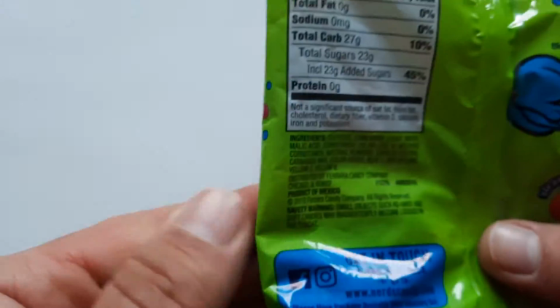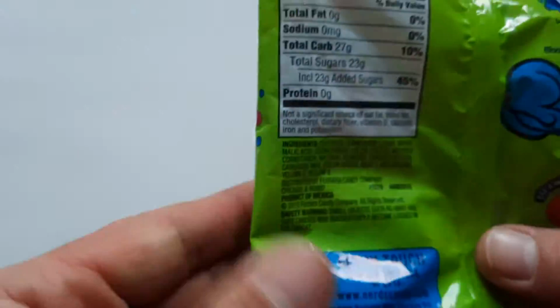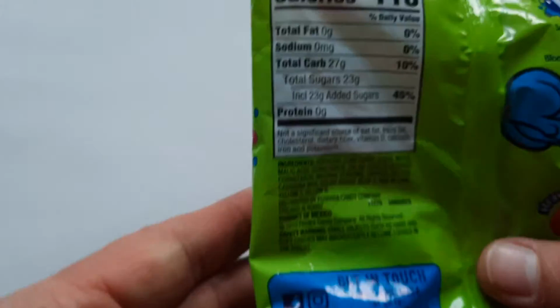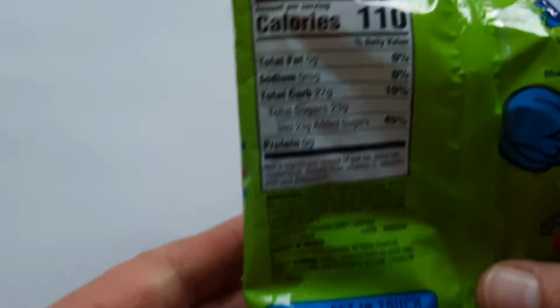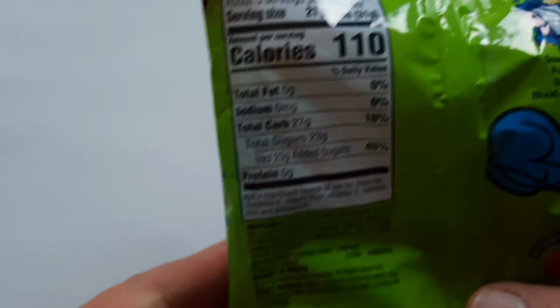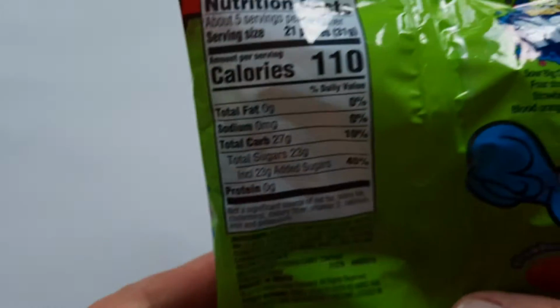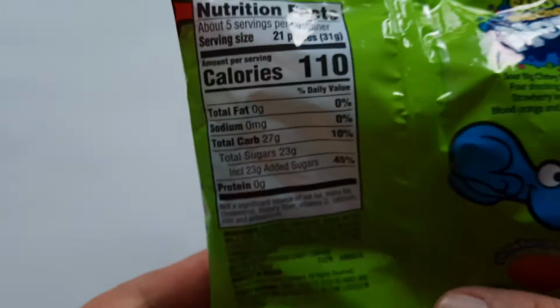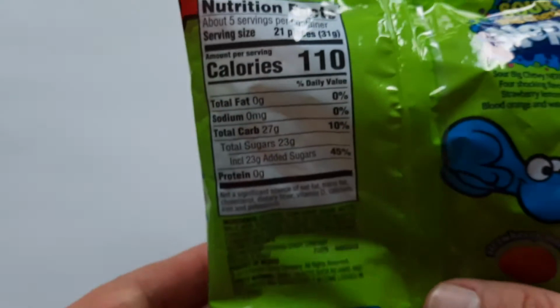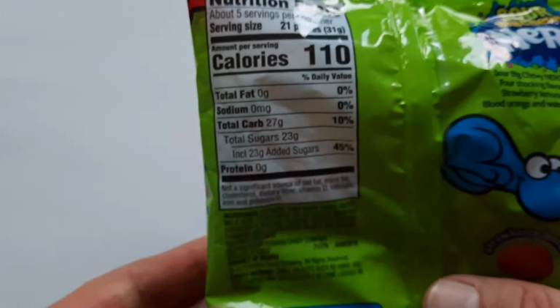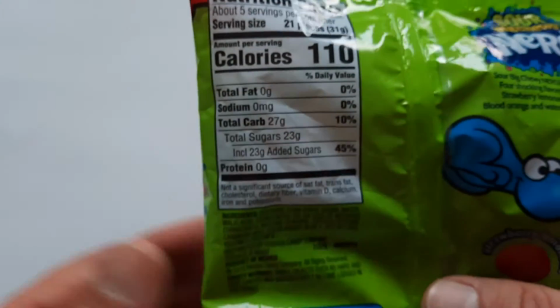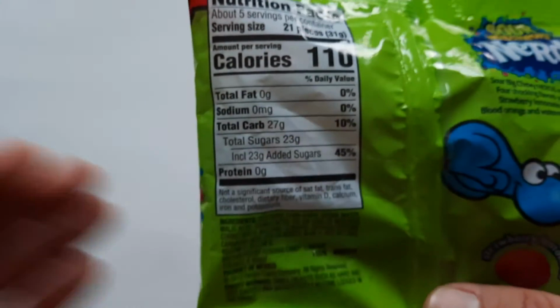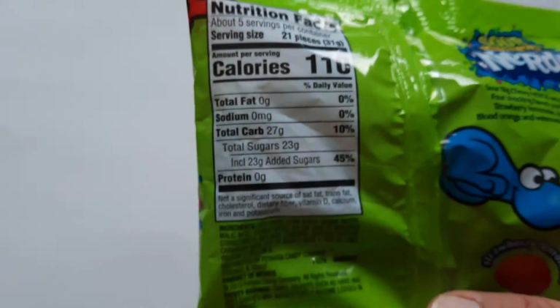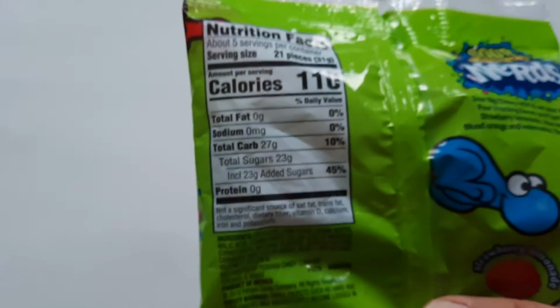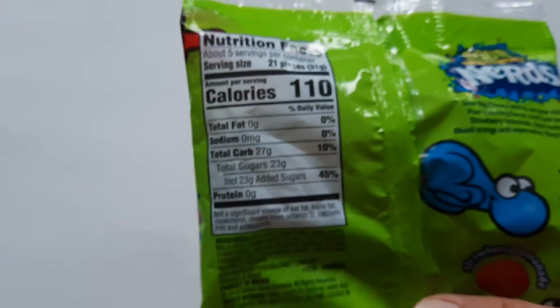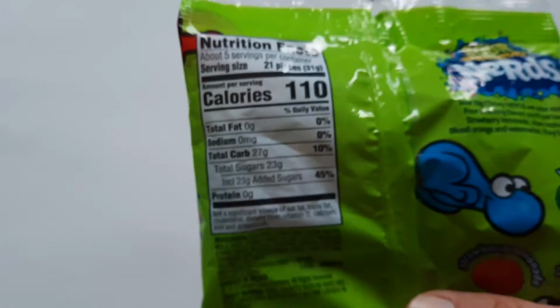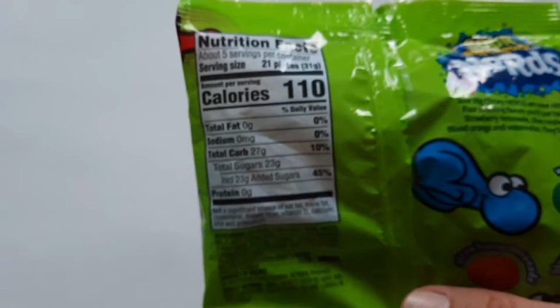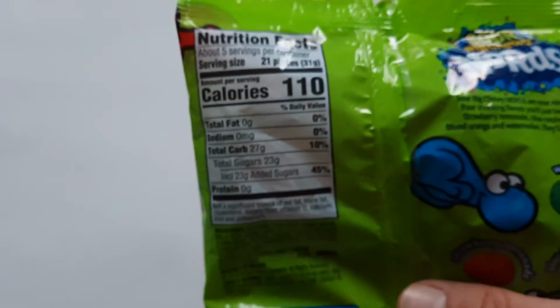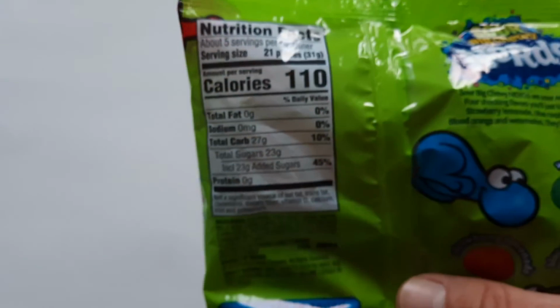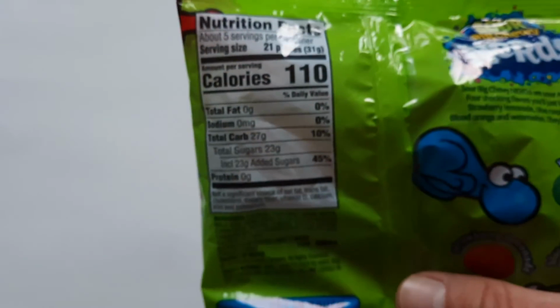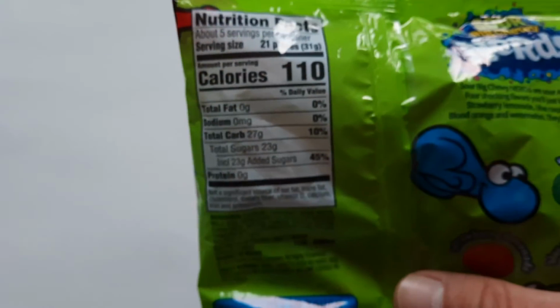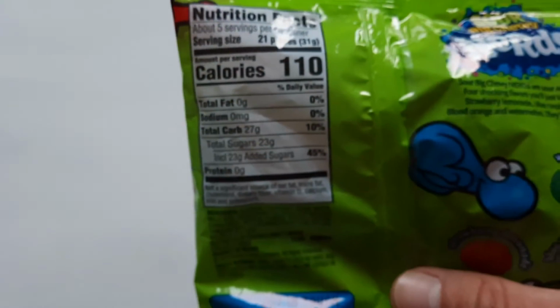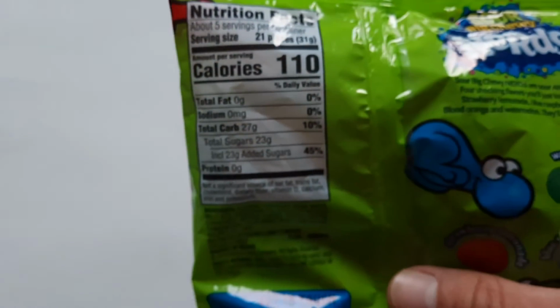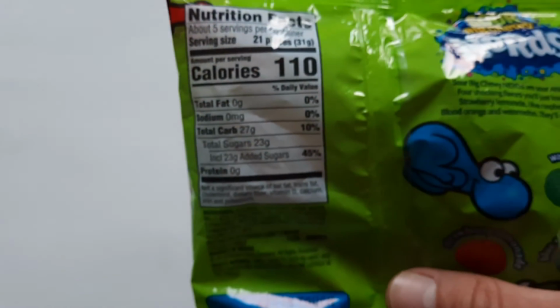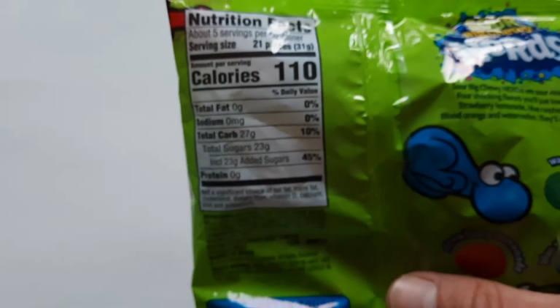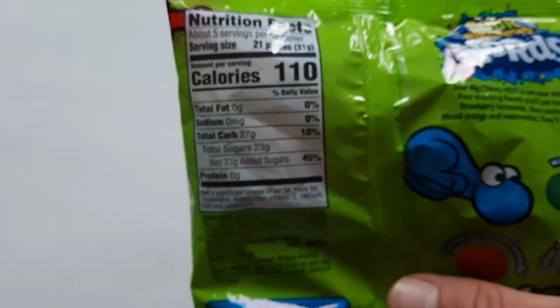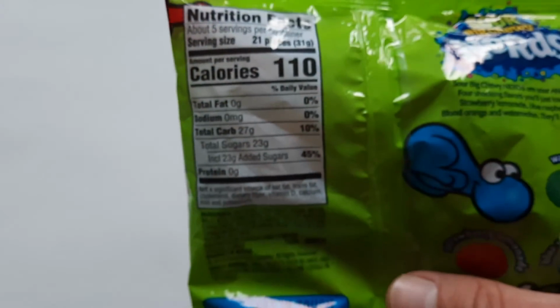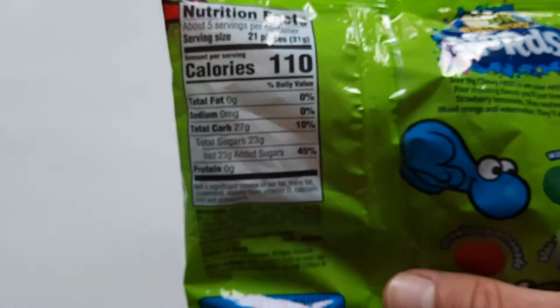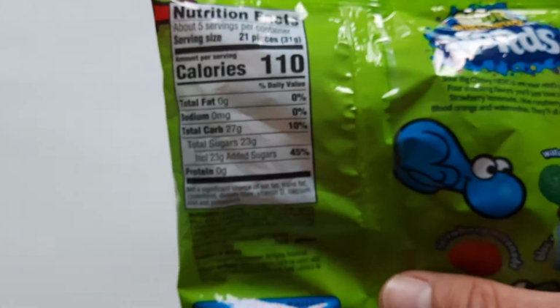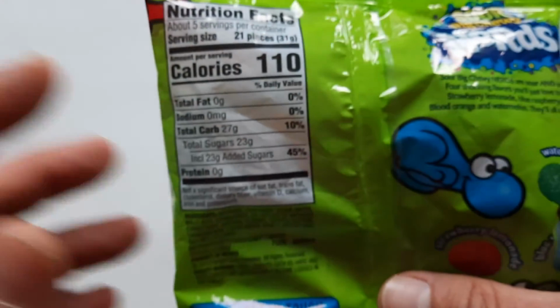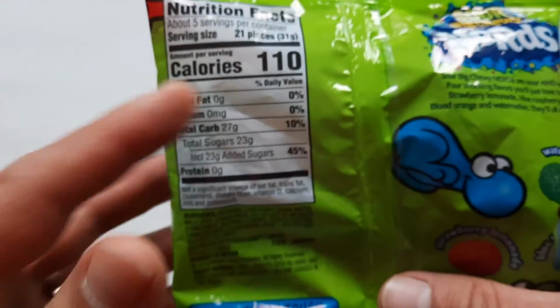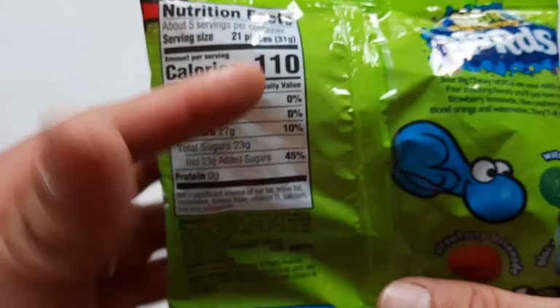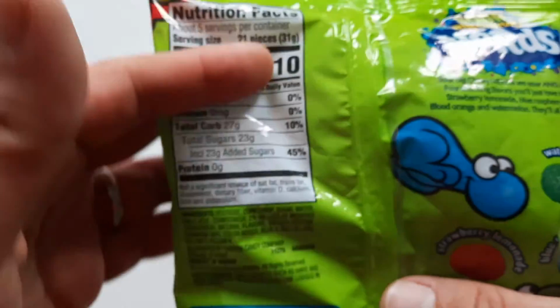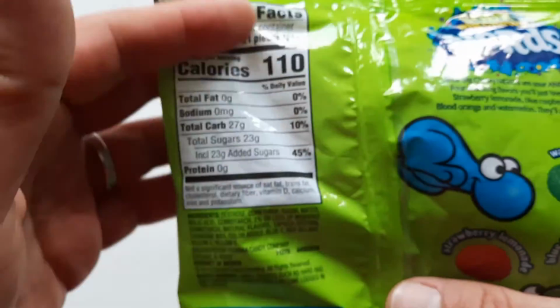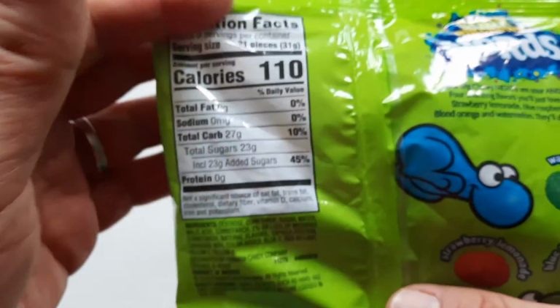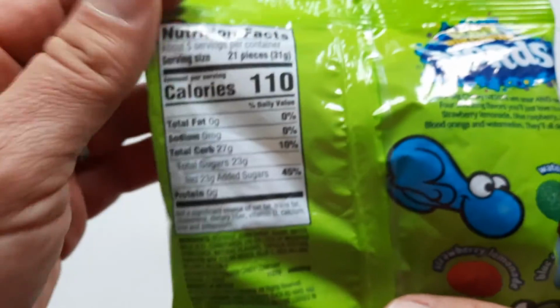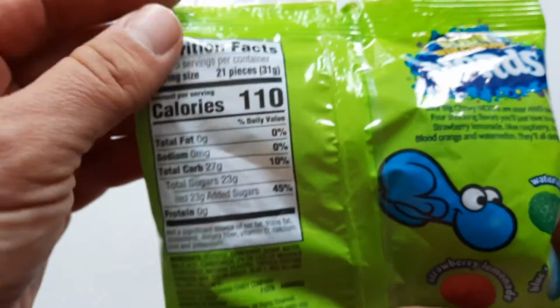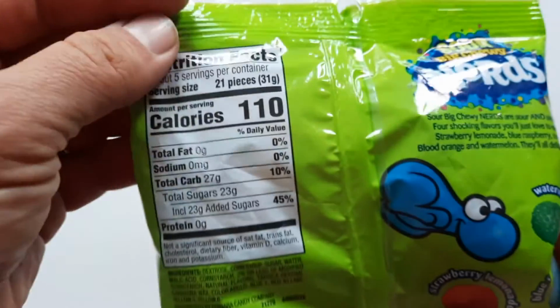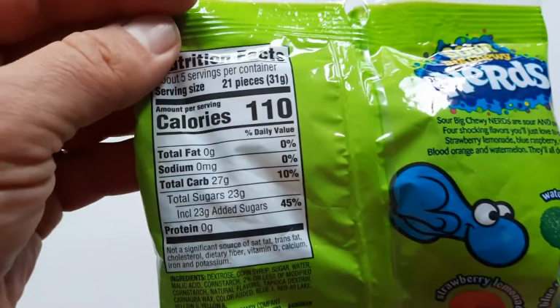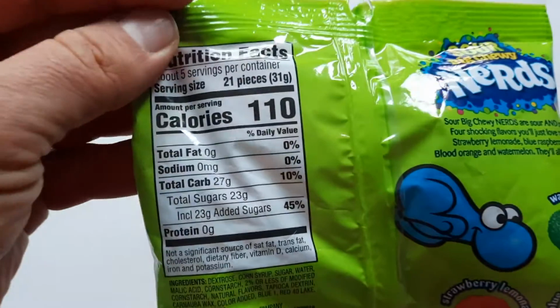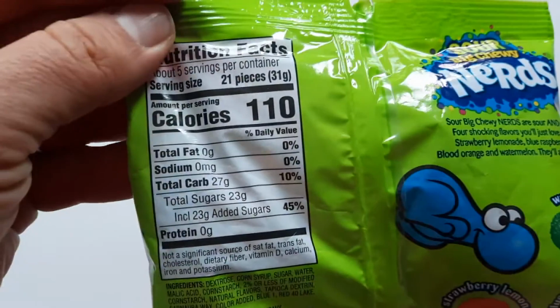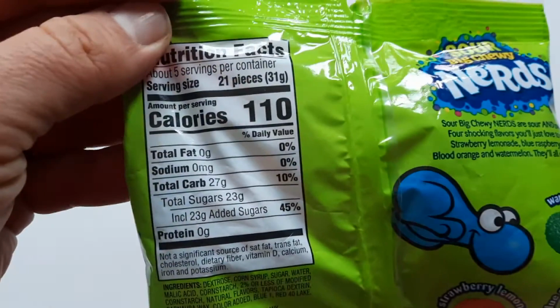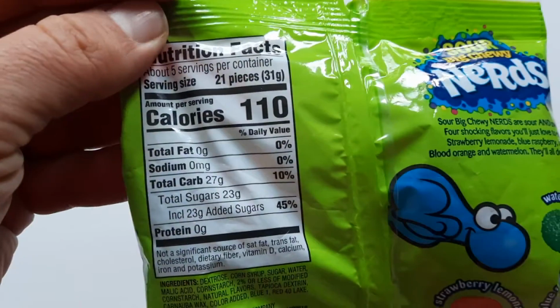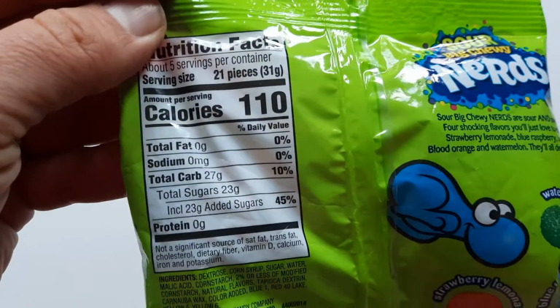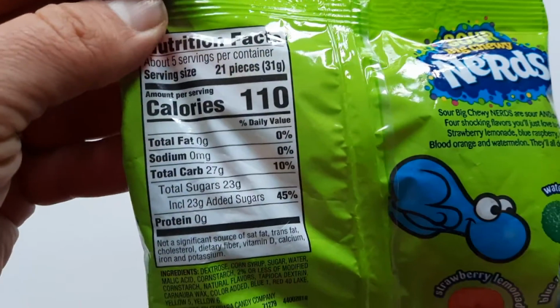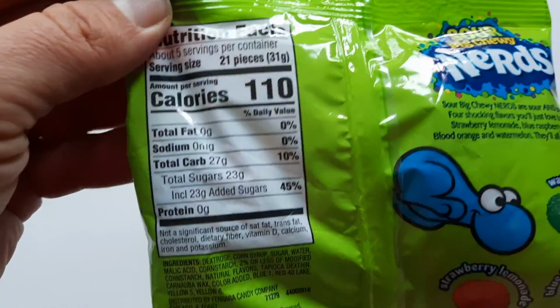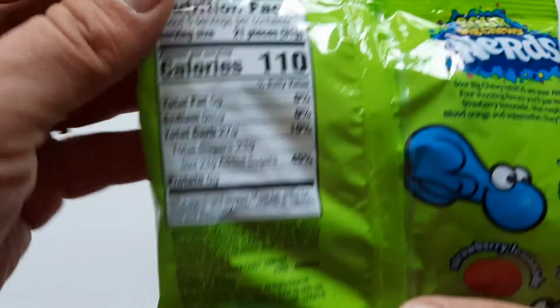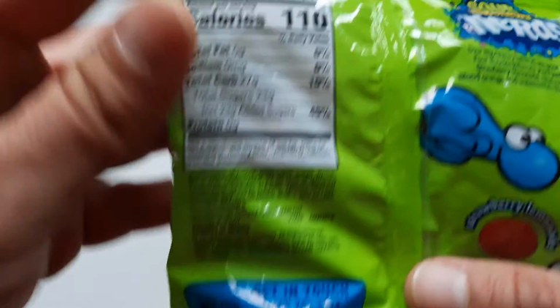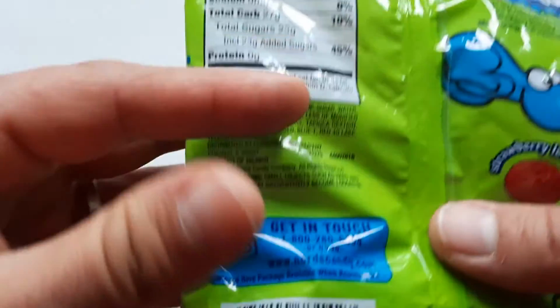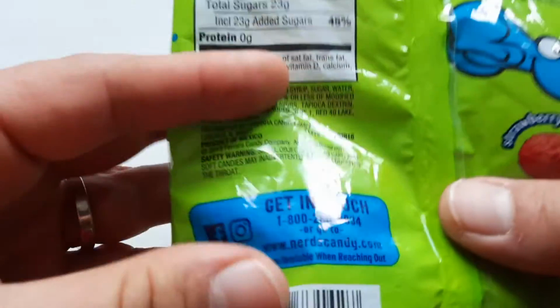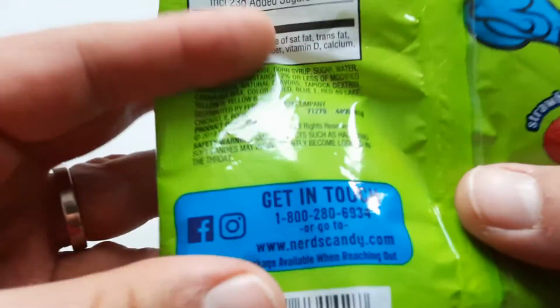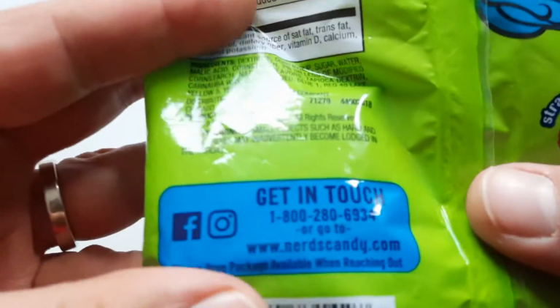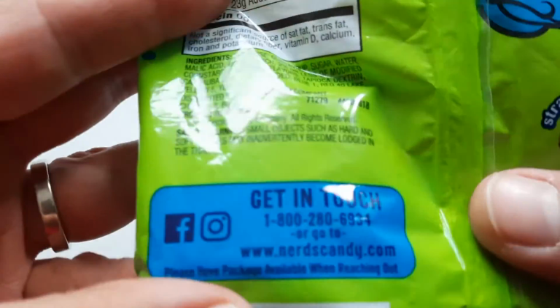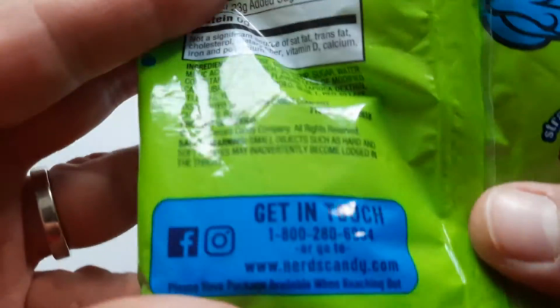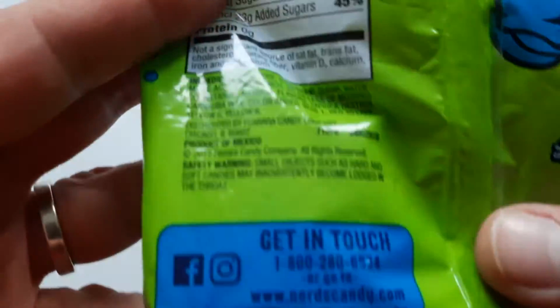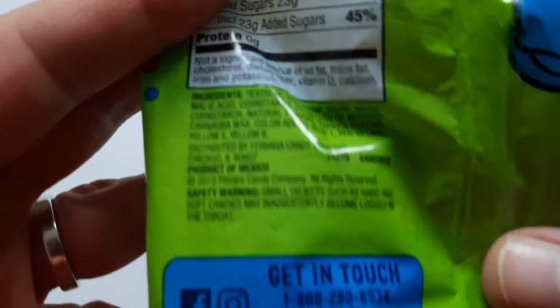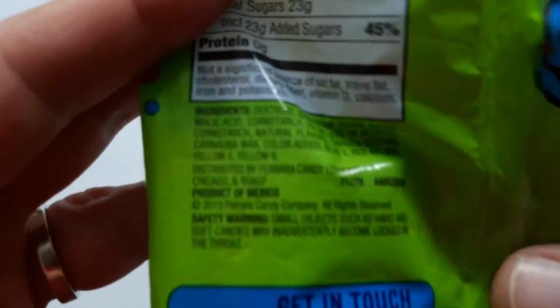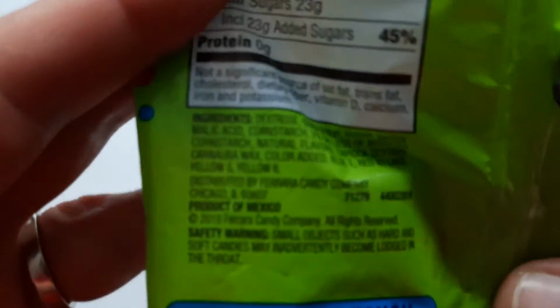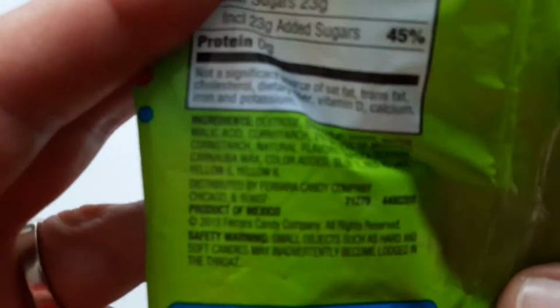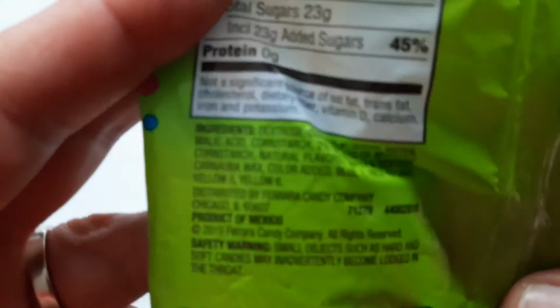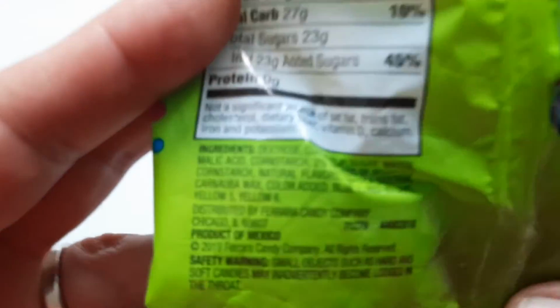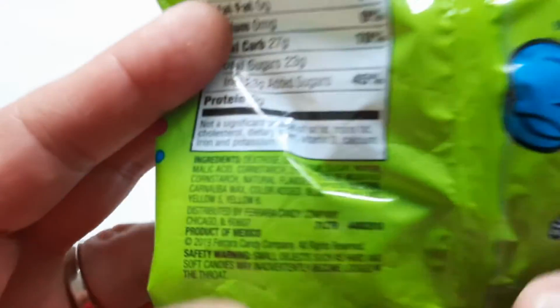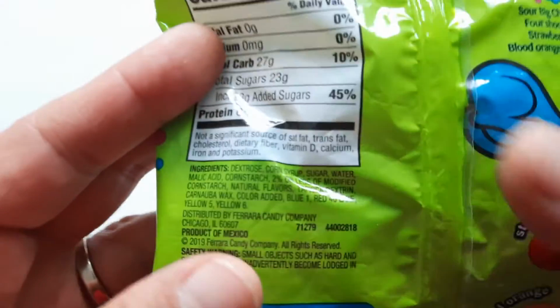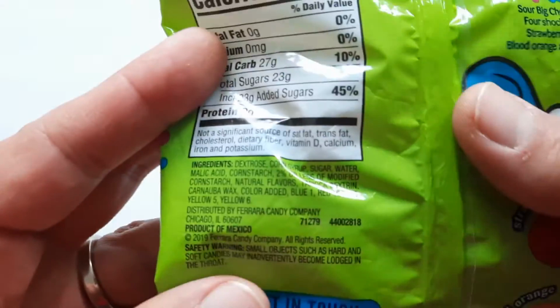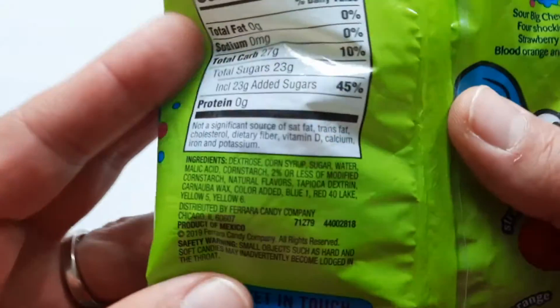Here's your info, guys — your nutritional facts and ingredients.